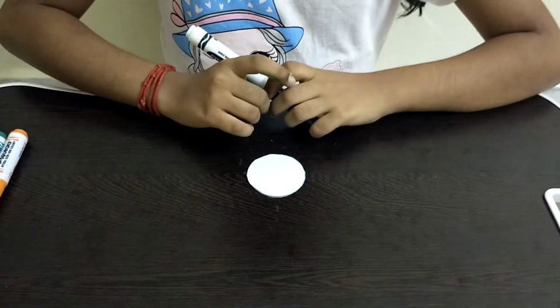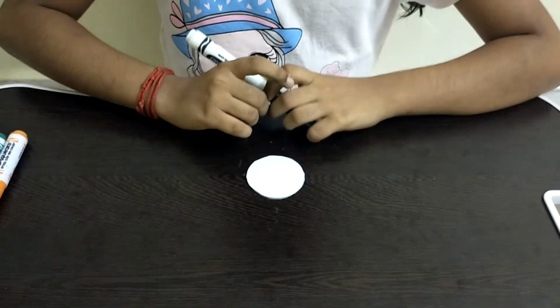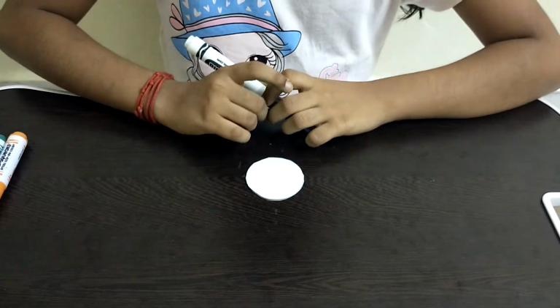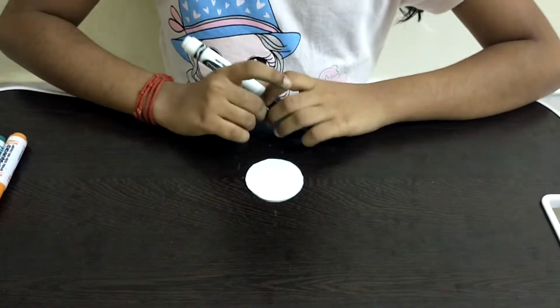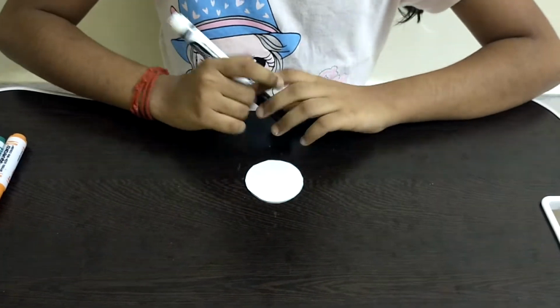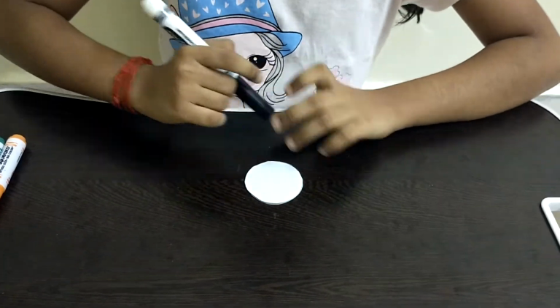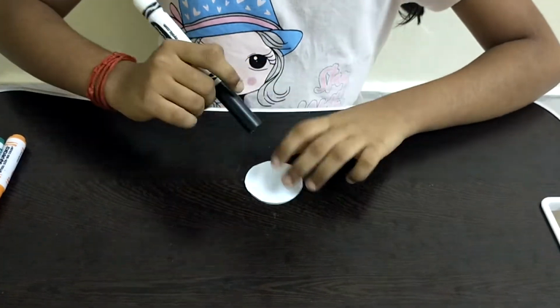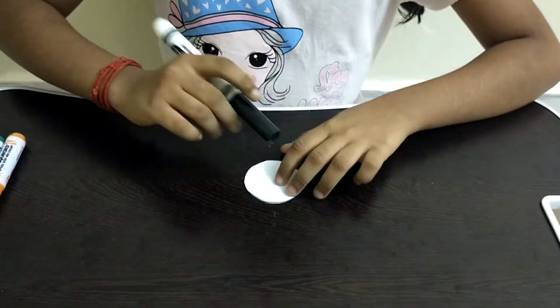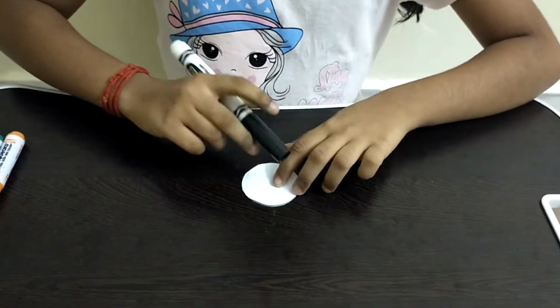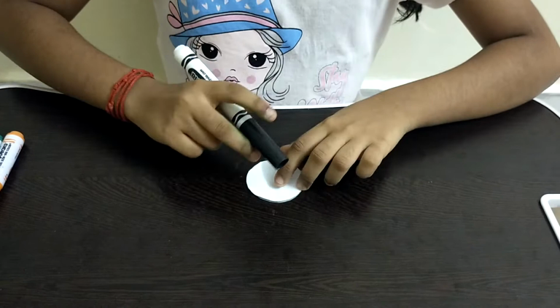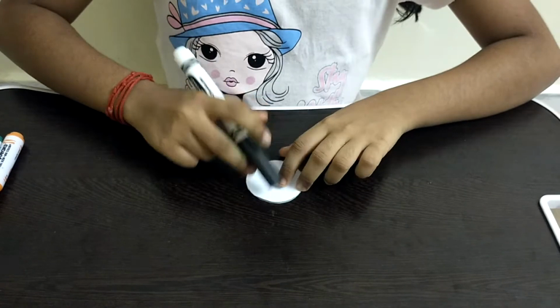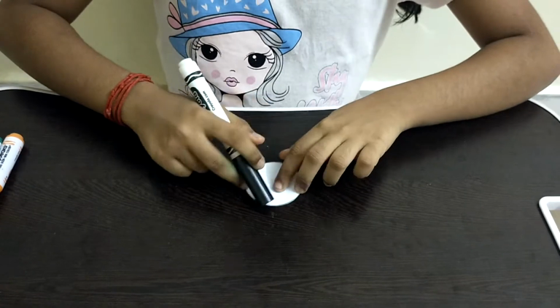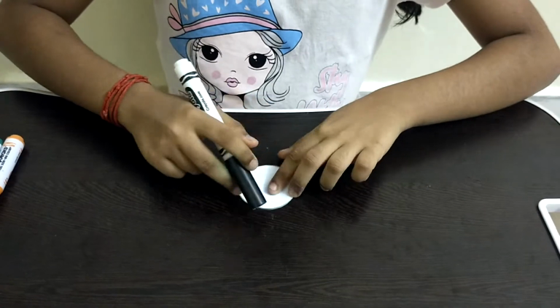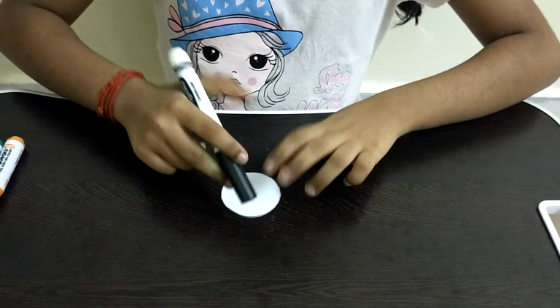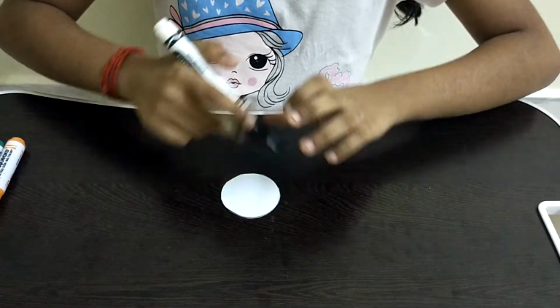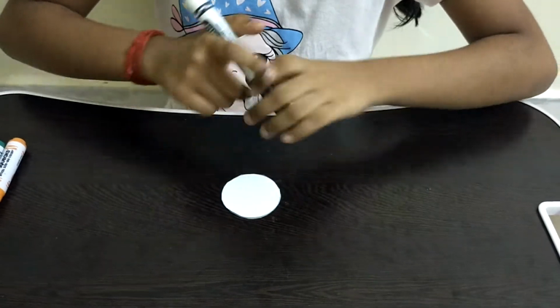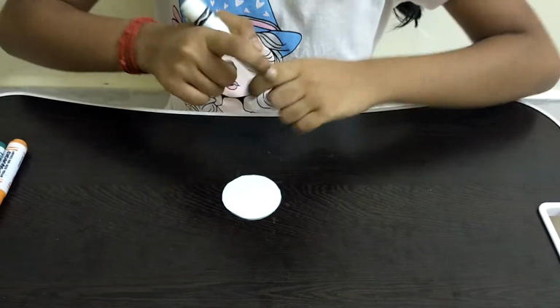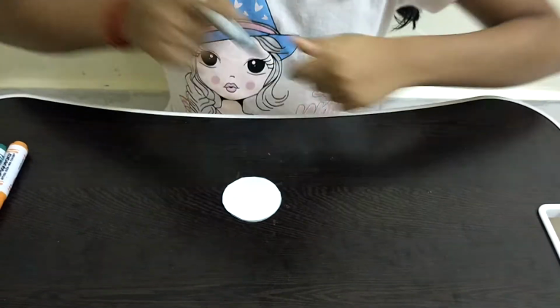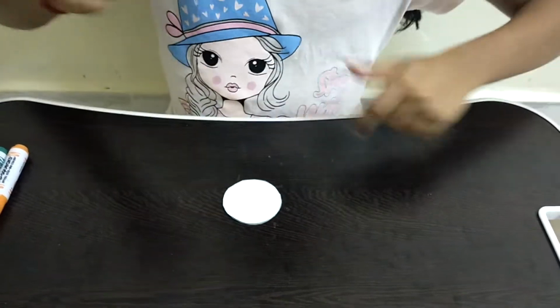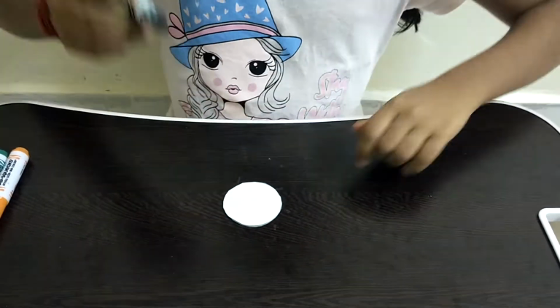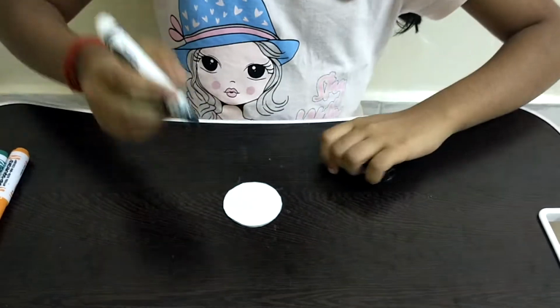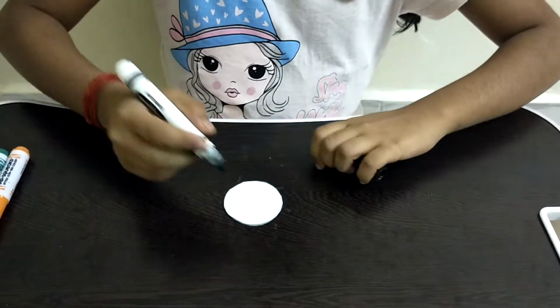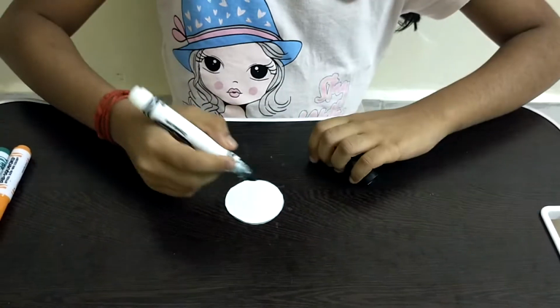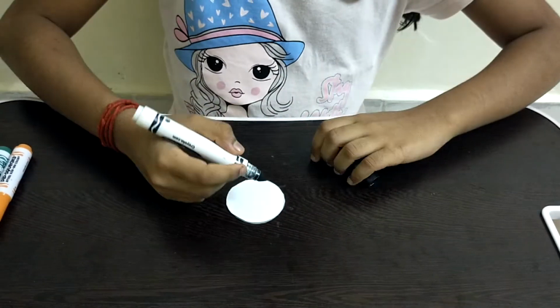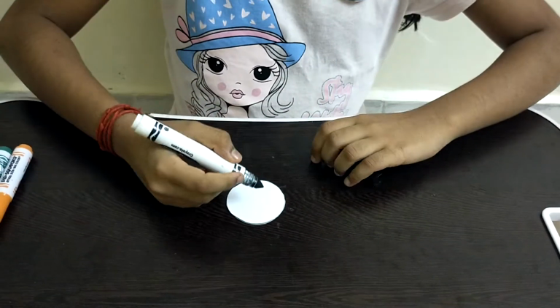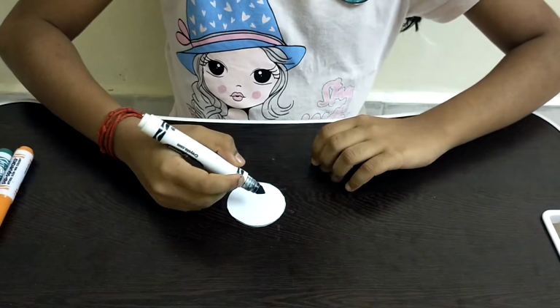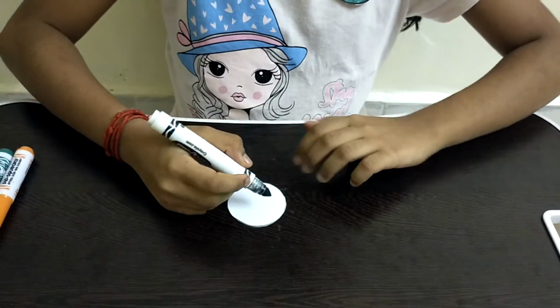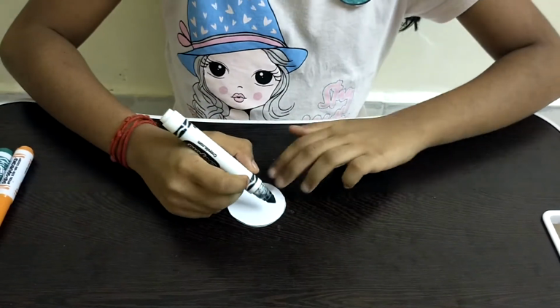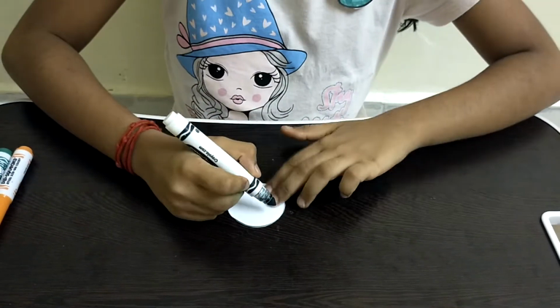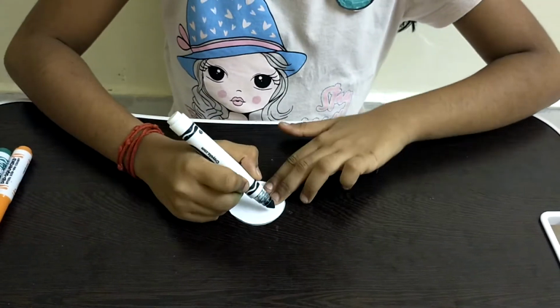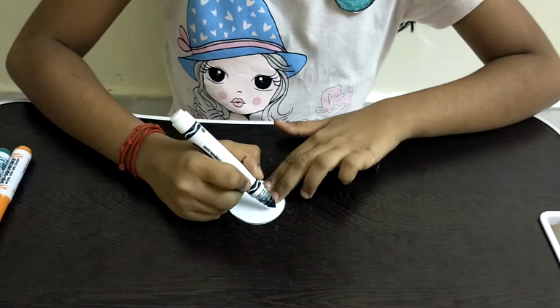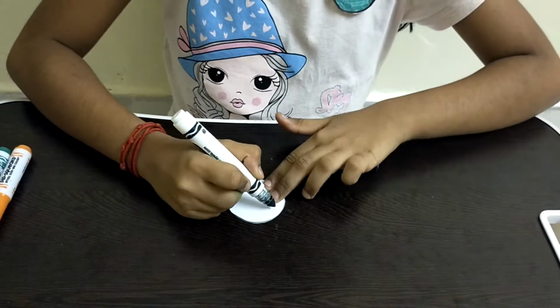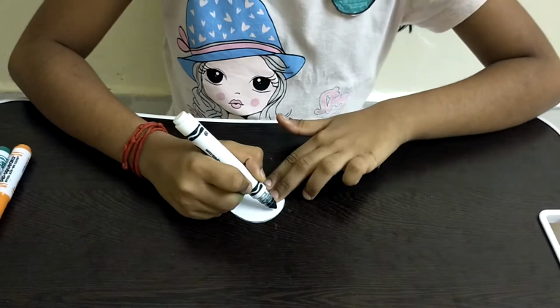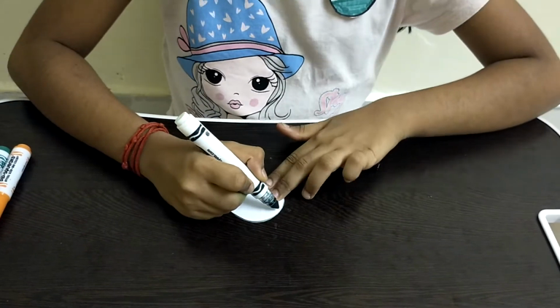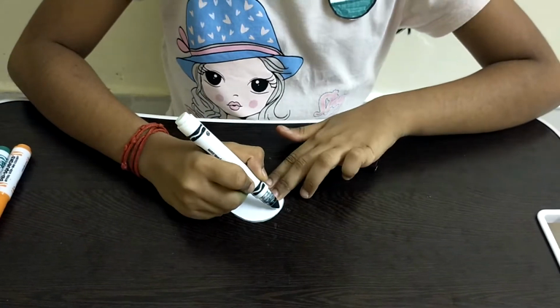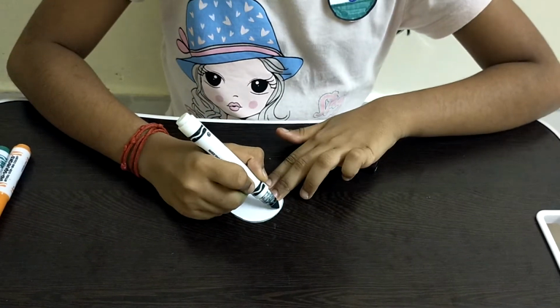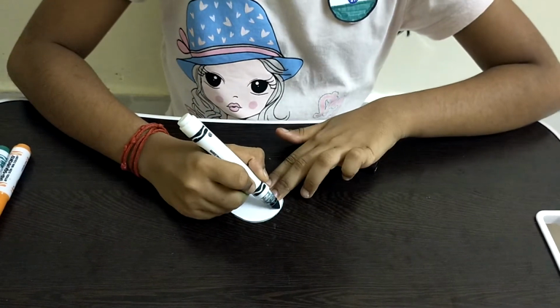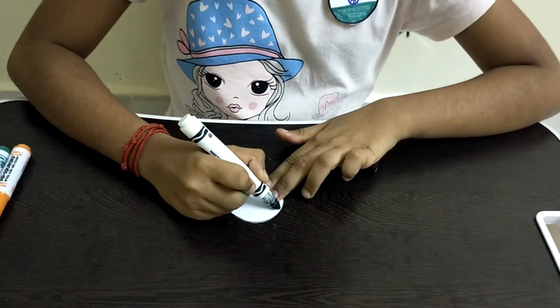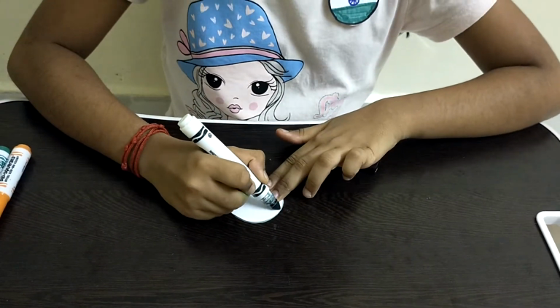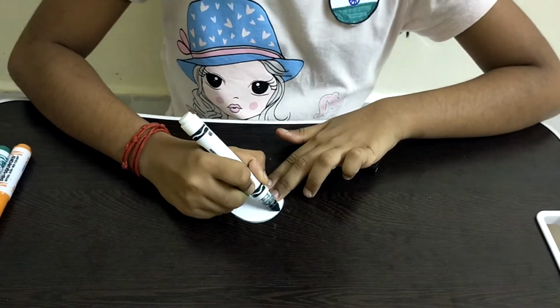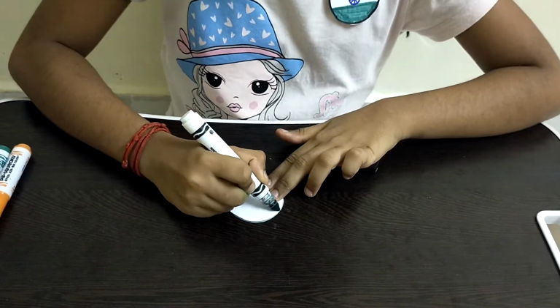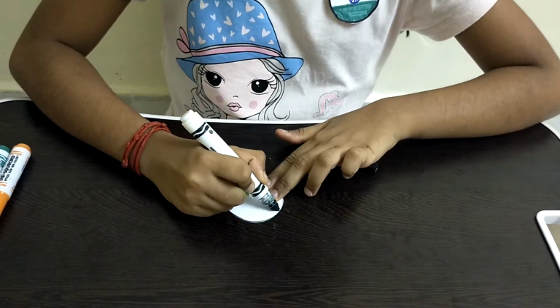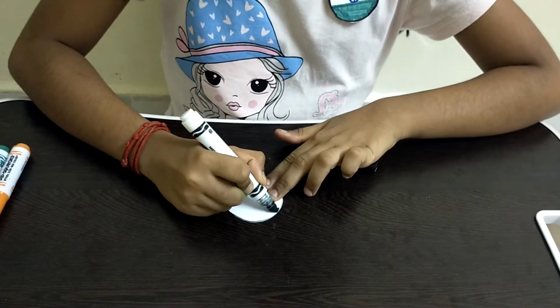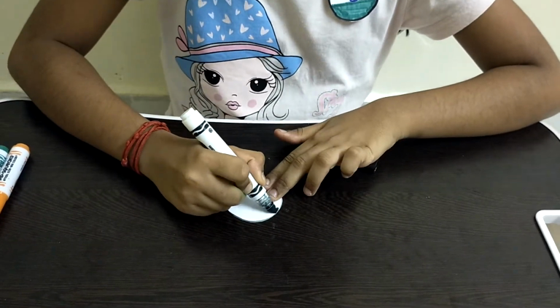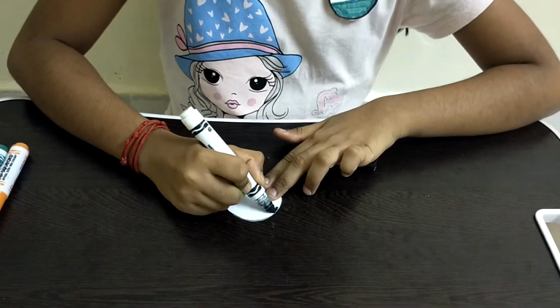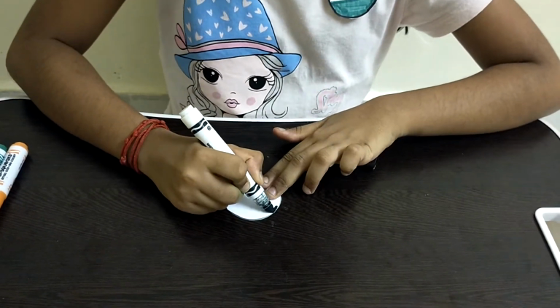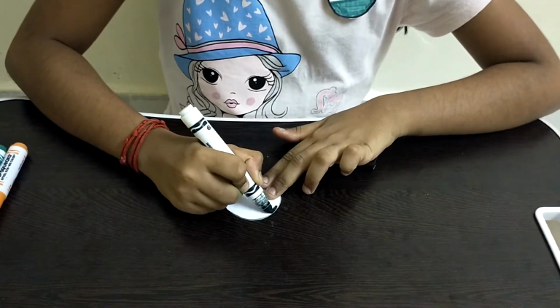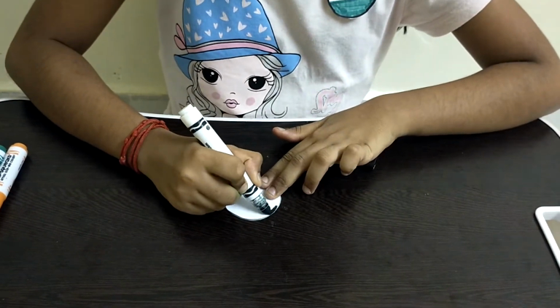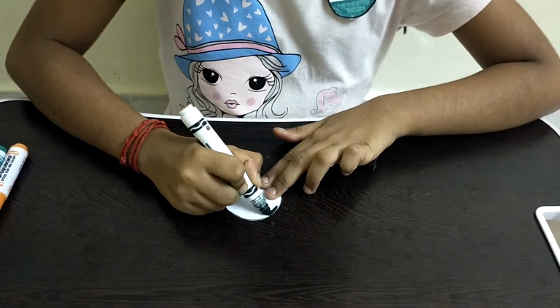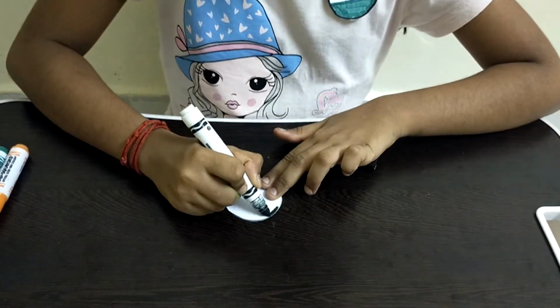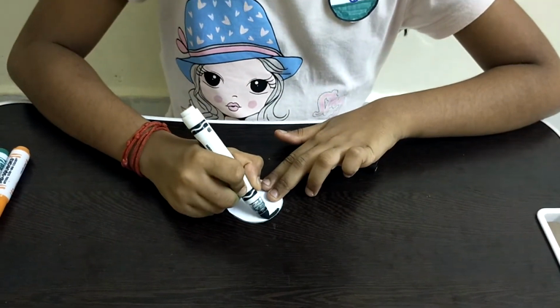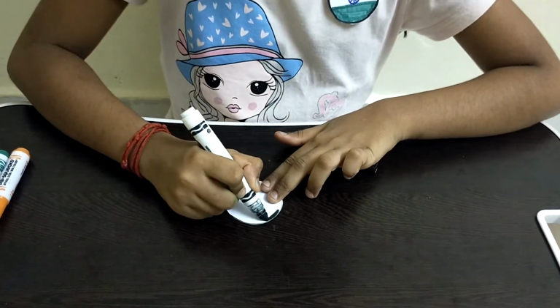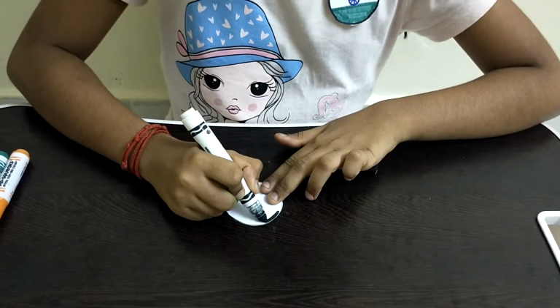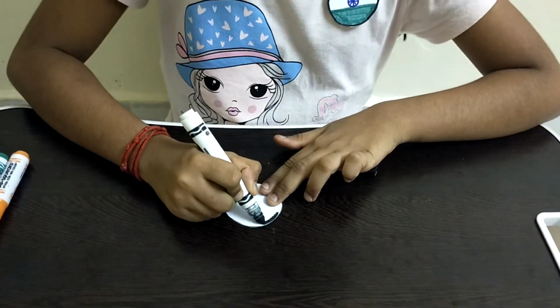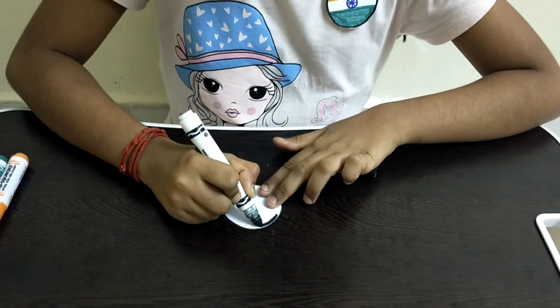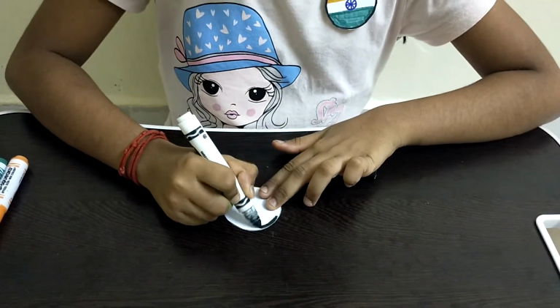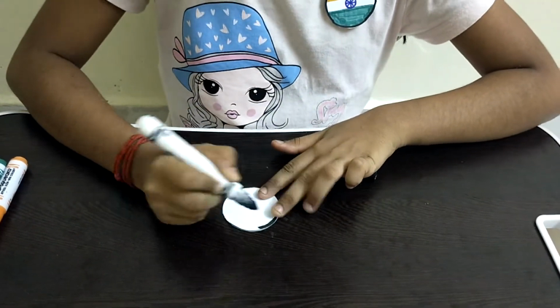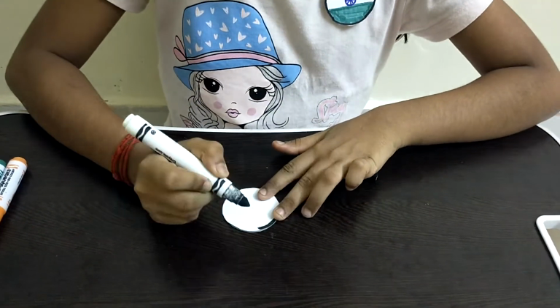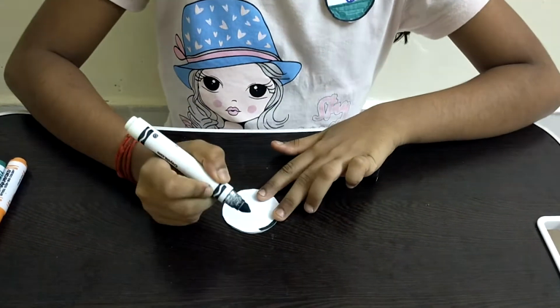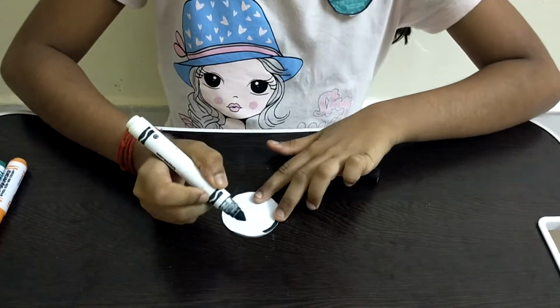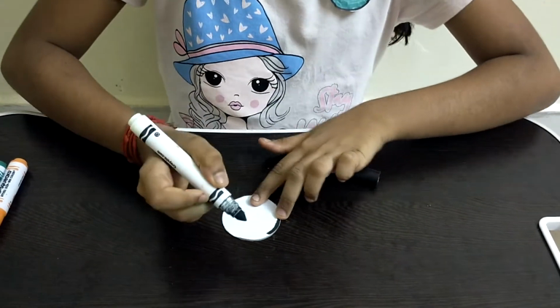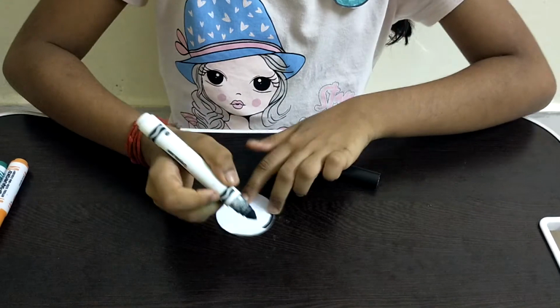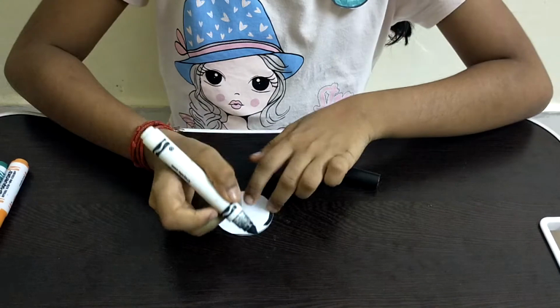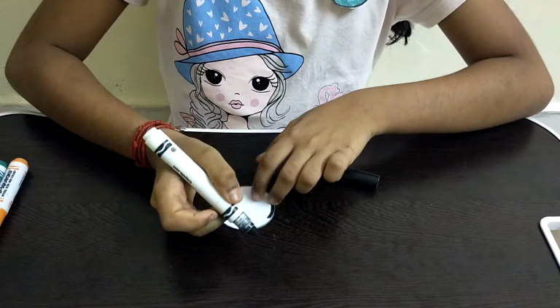After we are done with that, we have to take a black marker and draw an outline on this badge. So I am drawing an outline.